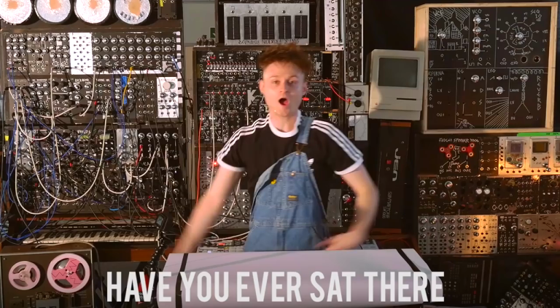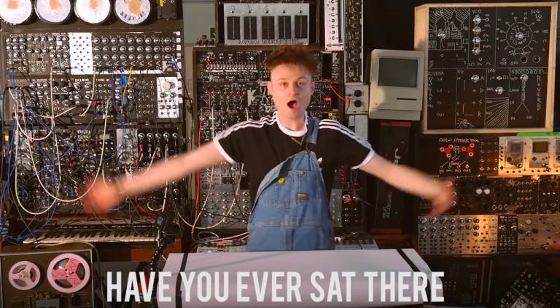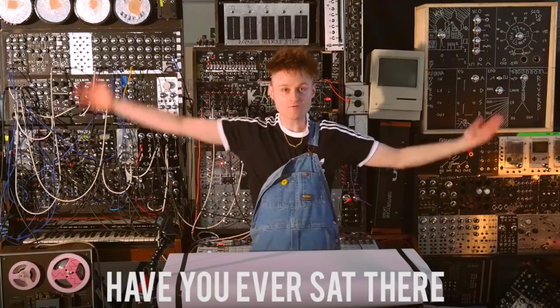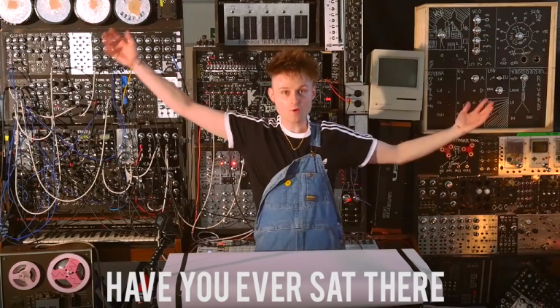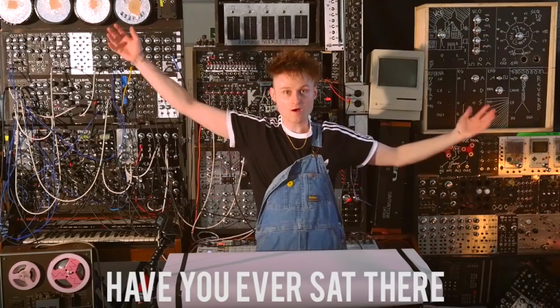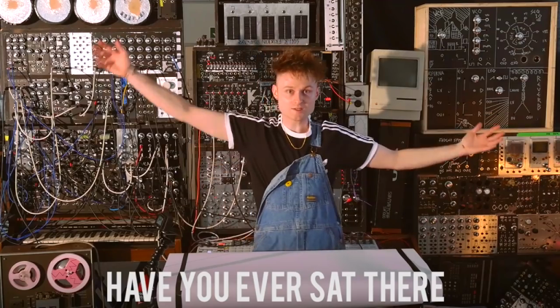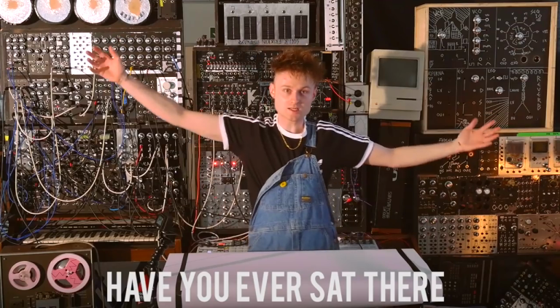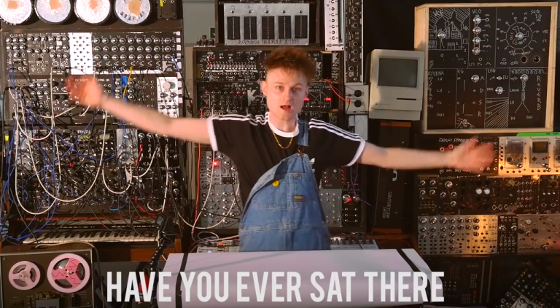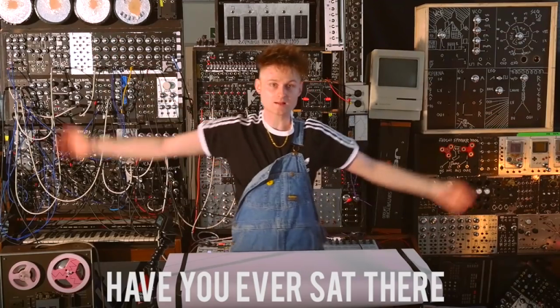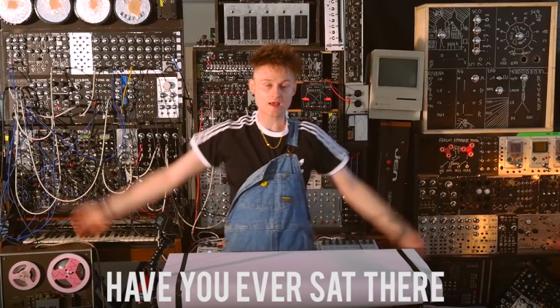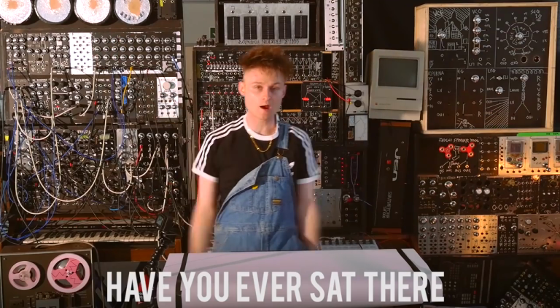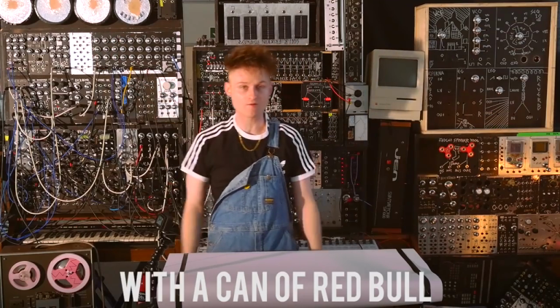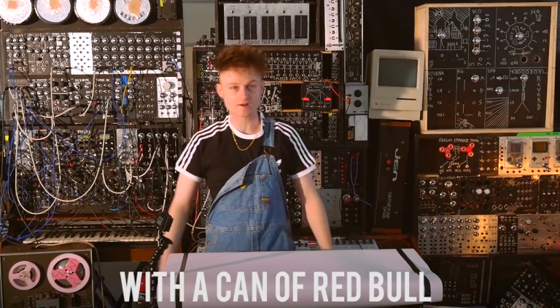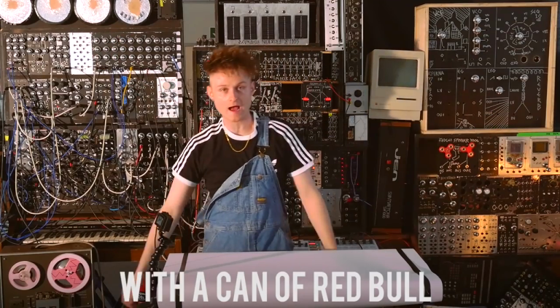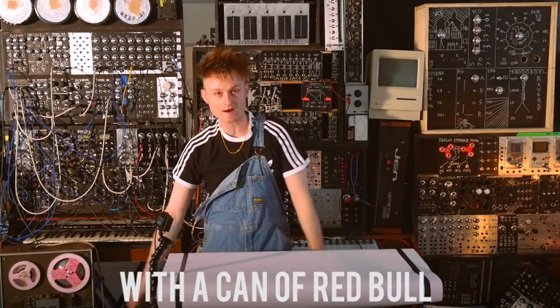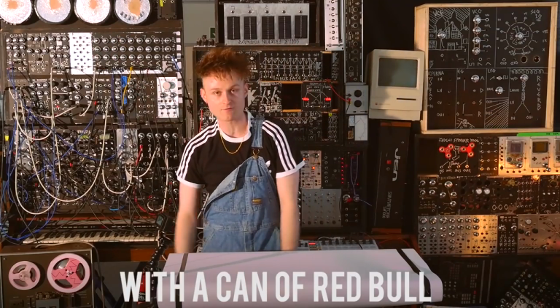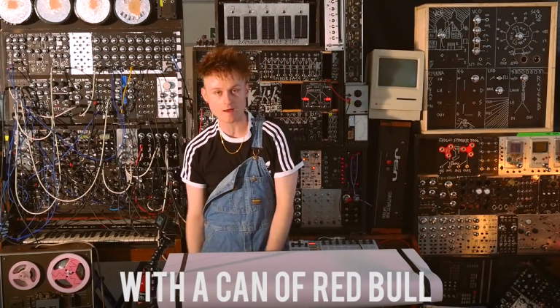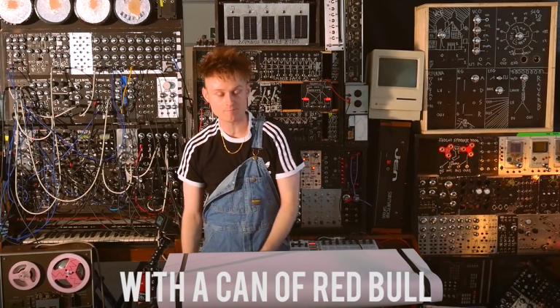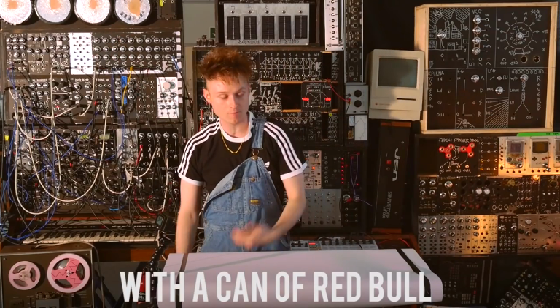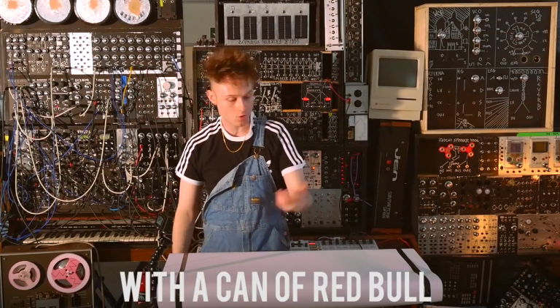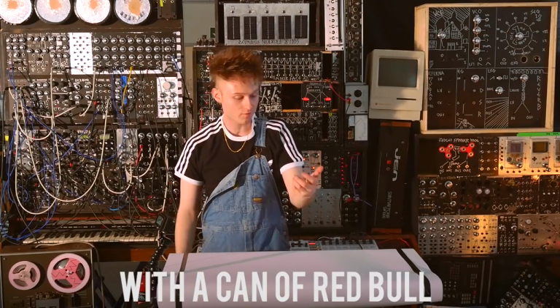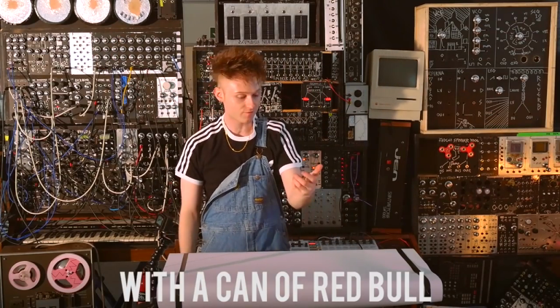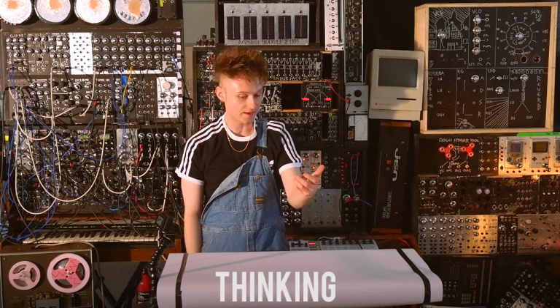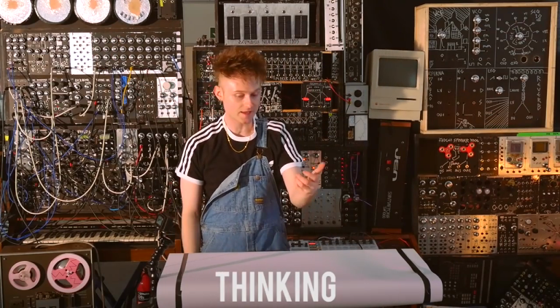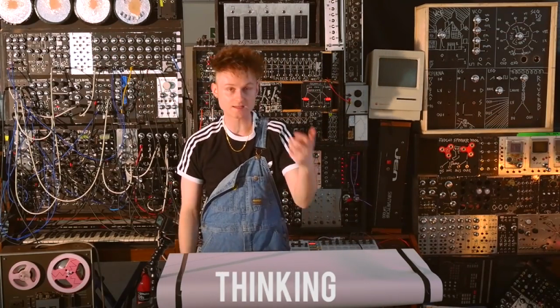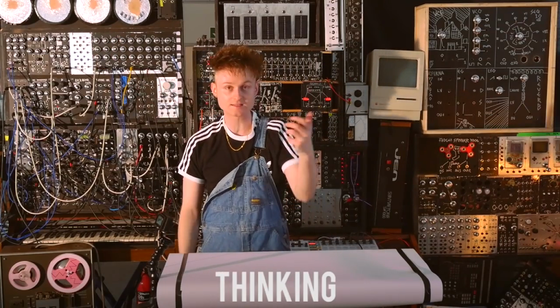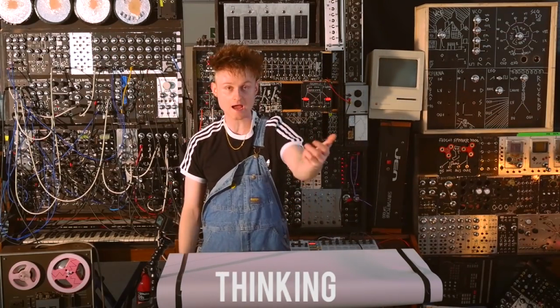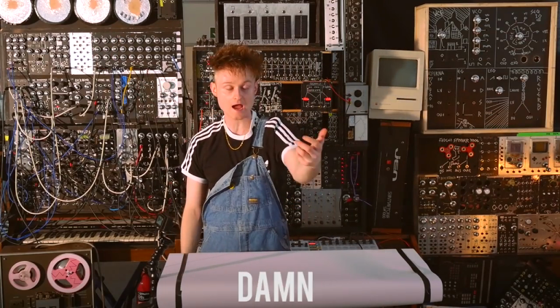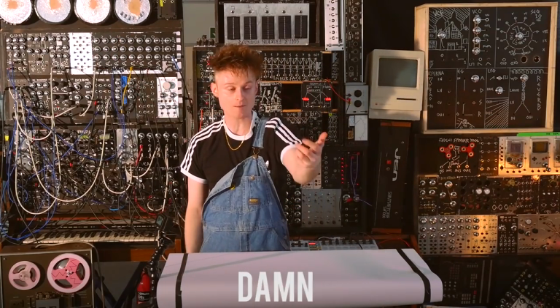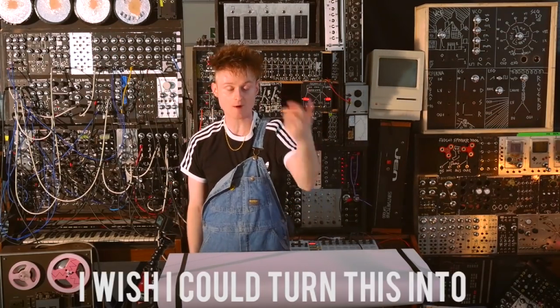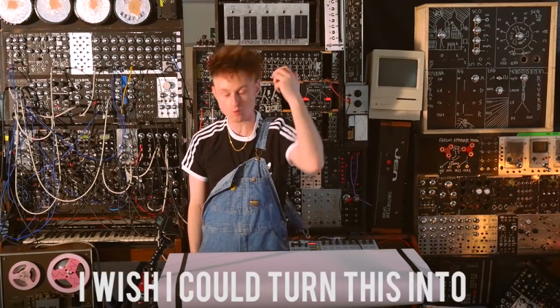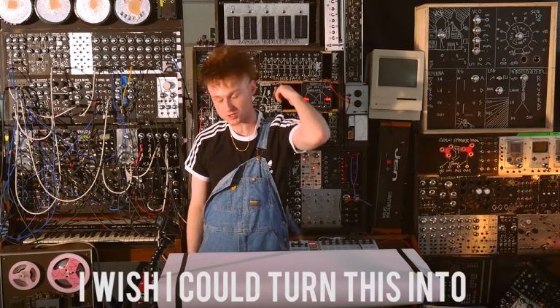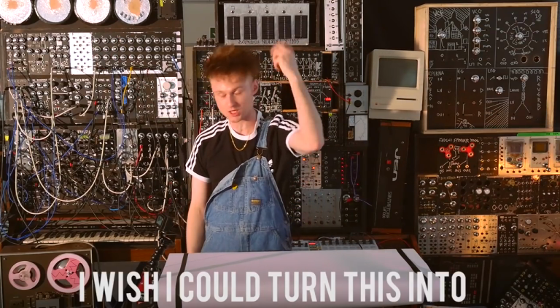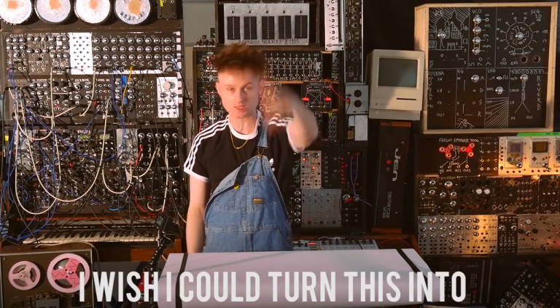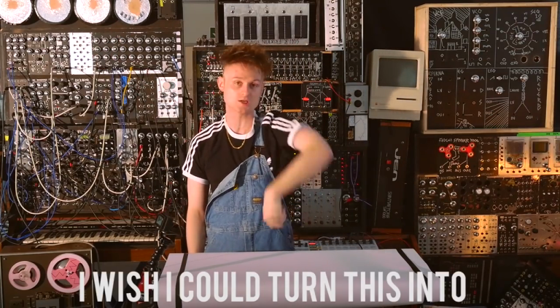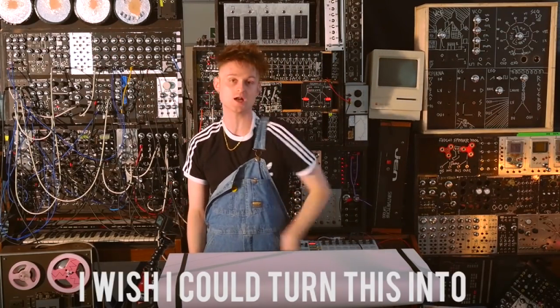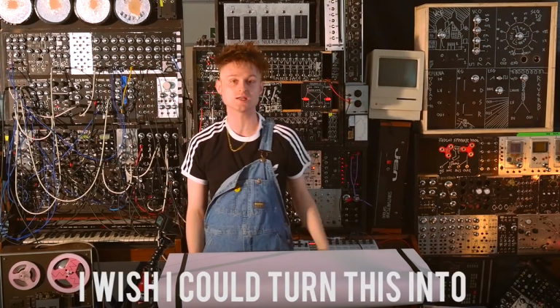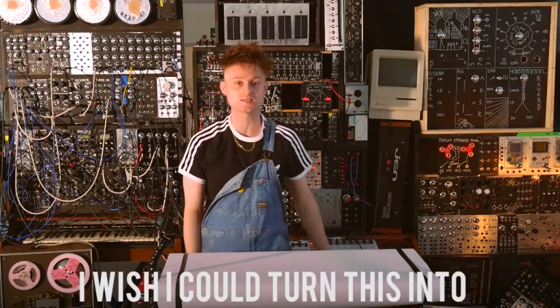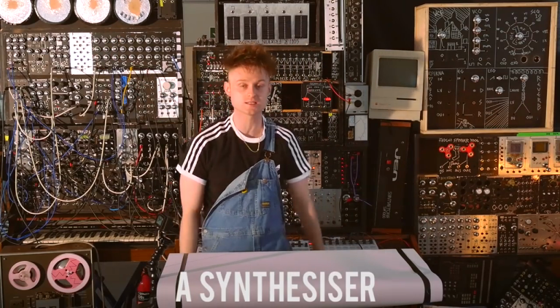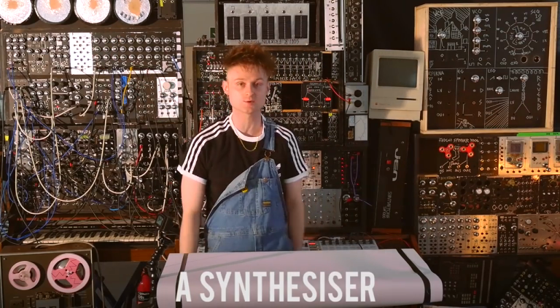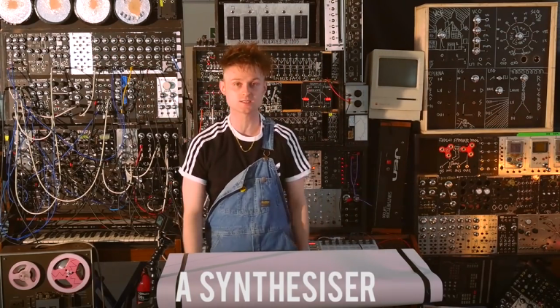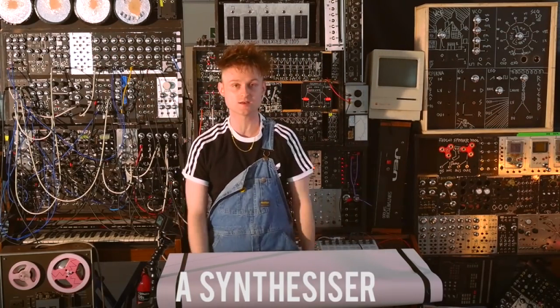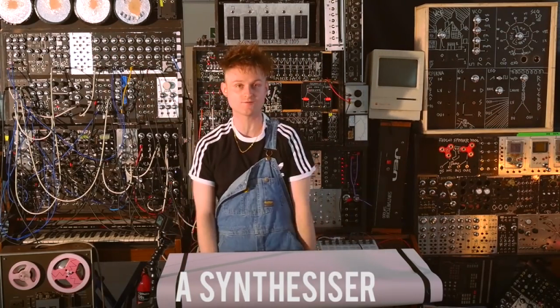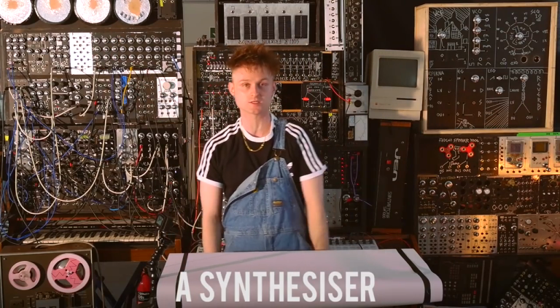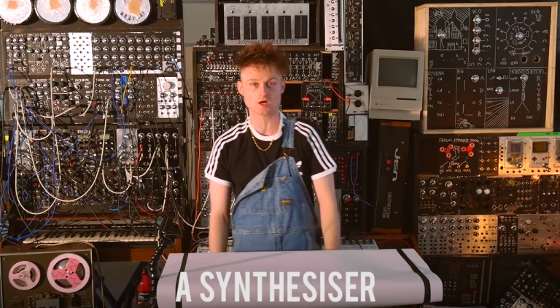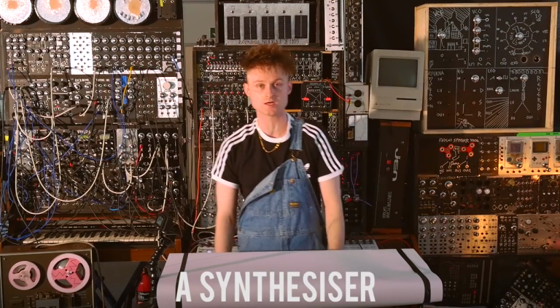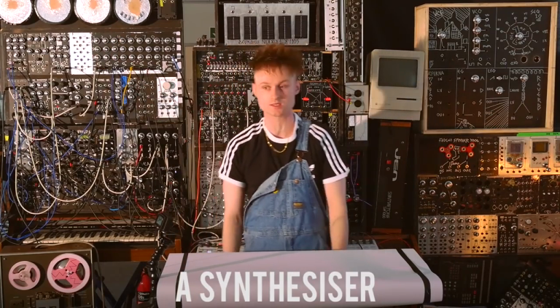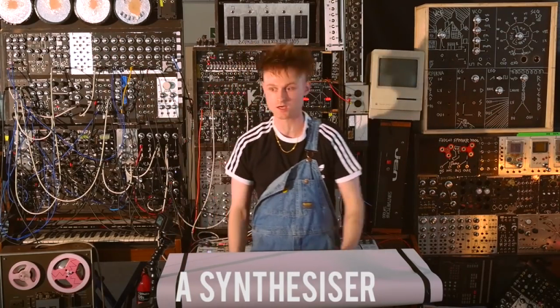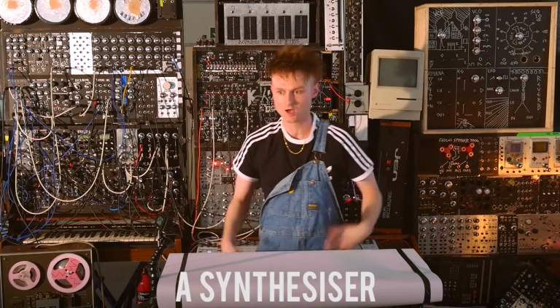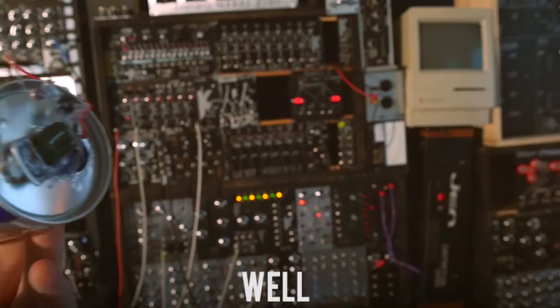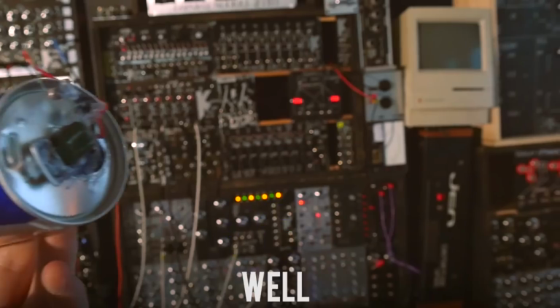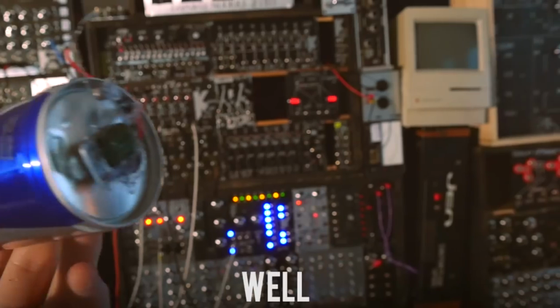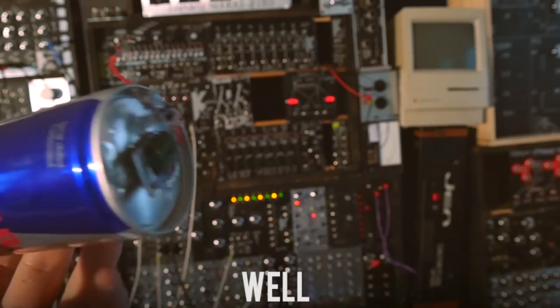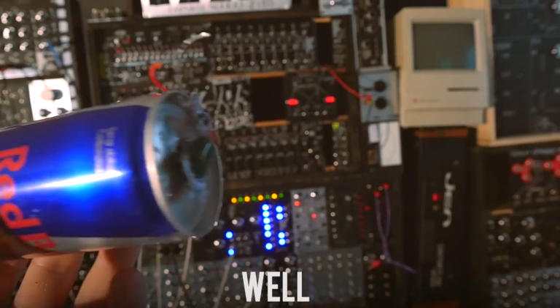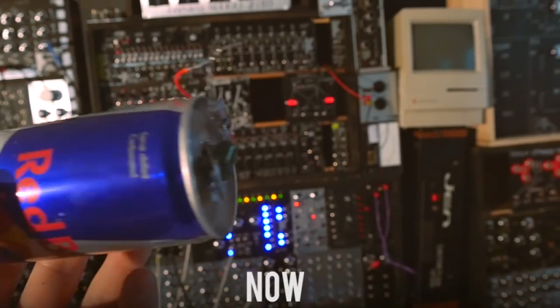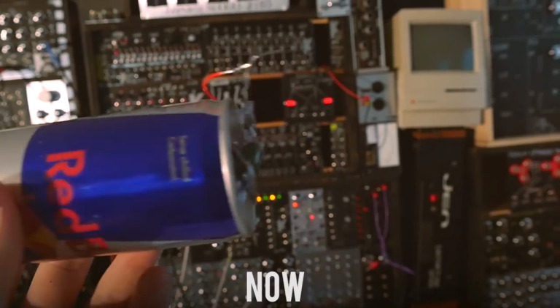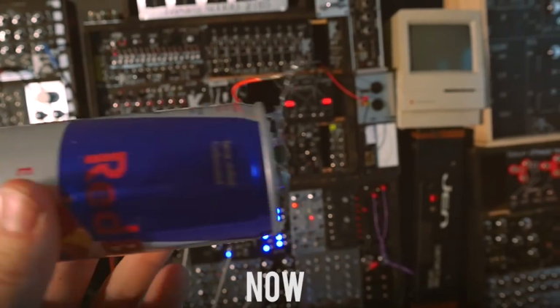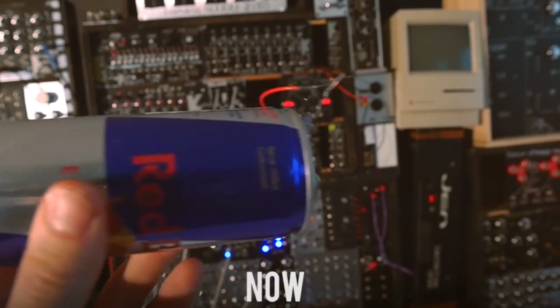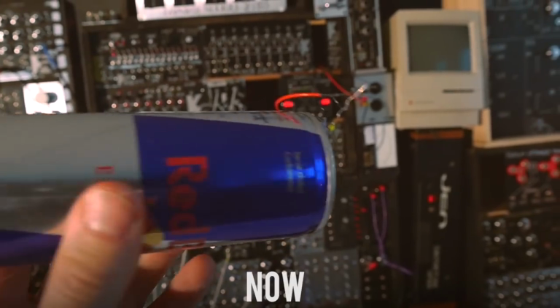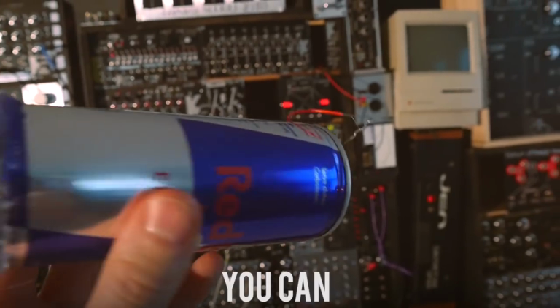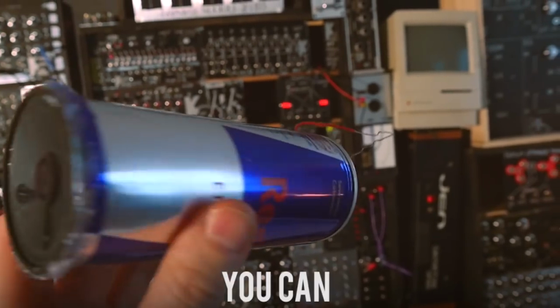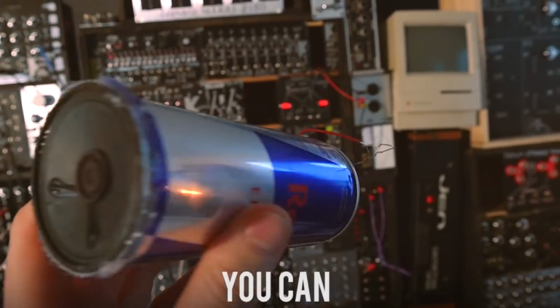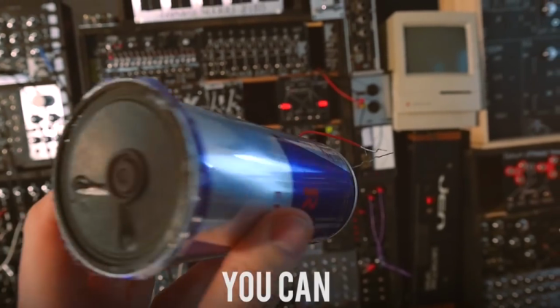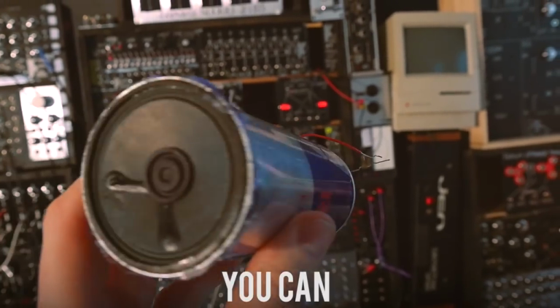Have you ever sat there with a can of Red Bull thinking, damn, I wish I could turn this into a synthesizer? Well, now you can!